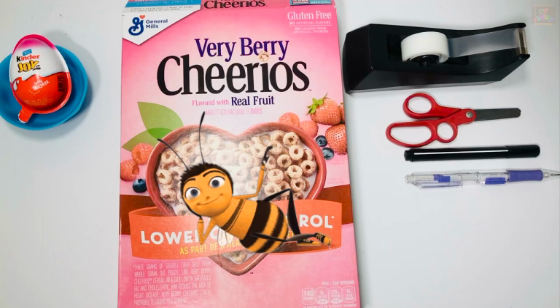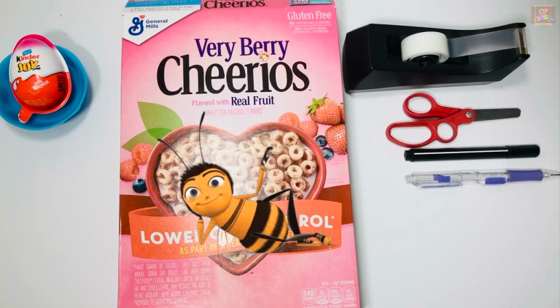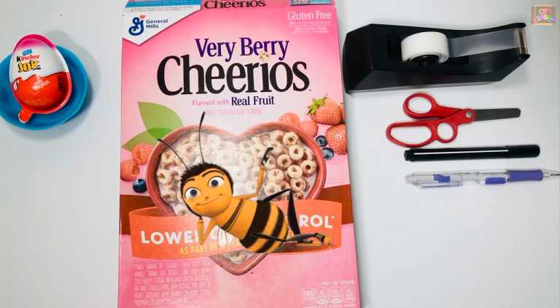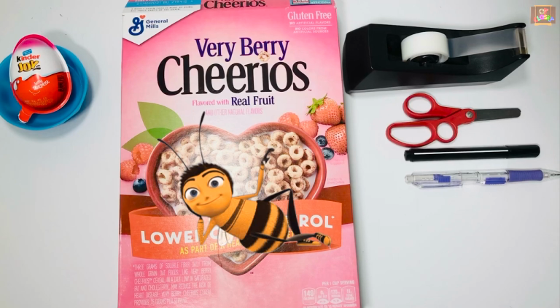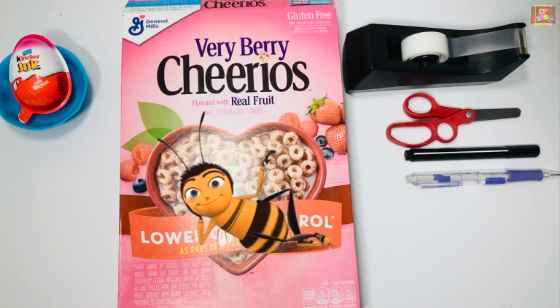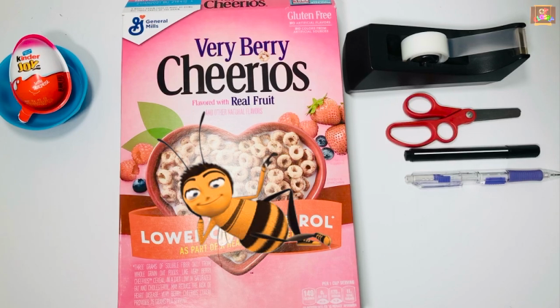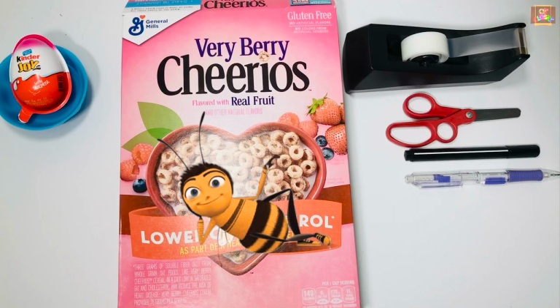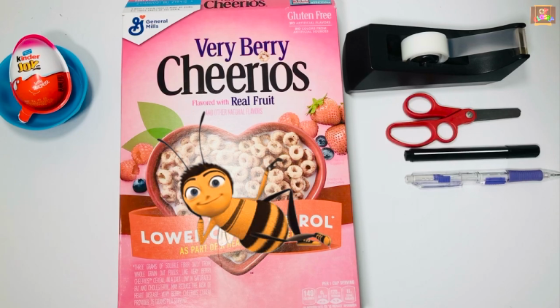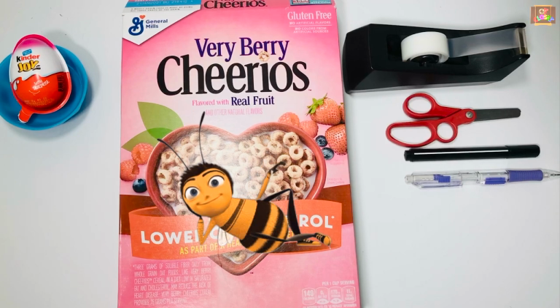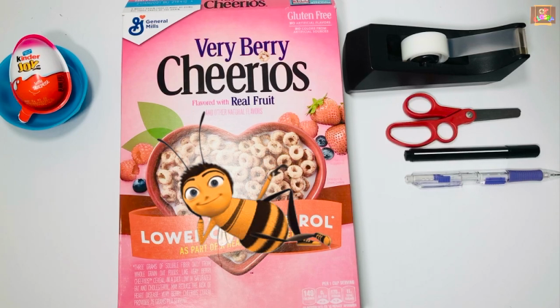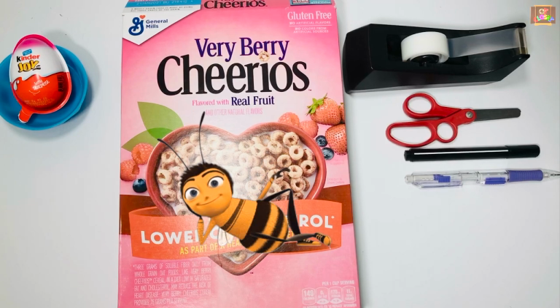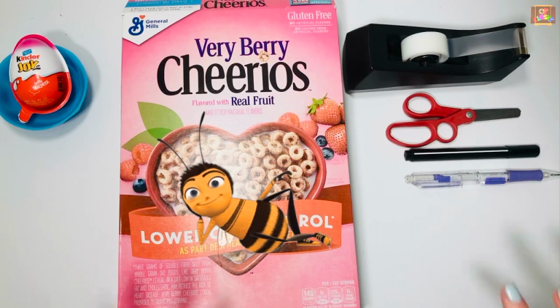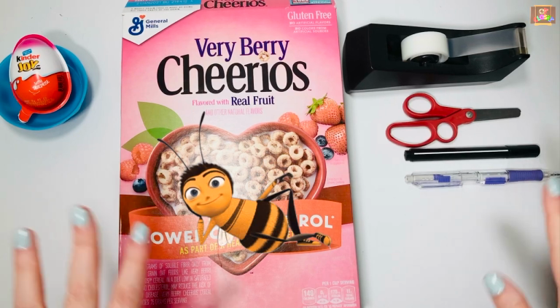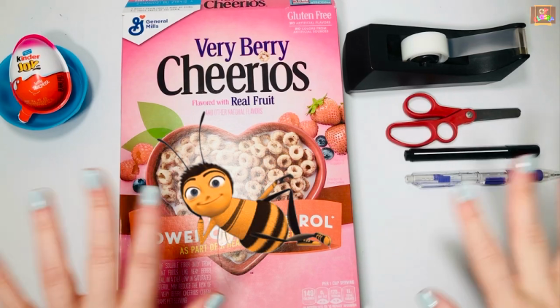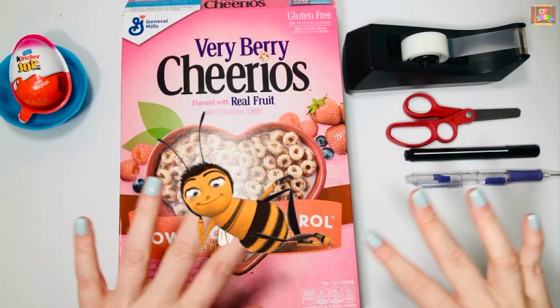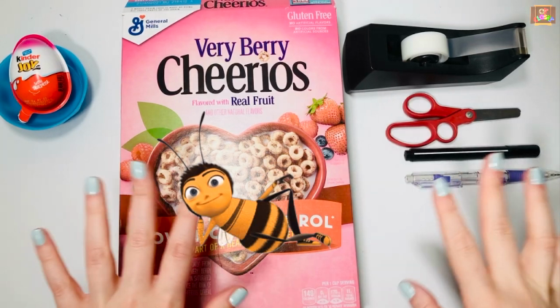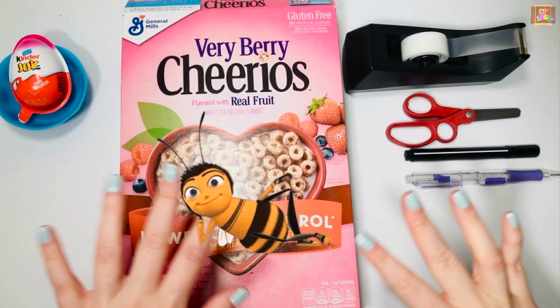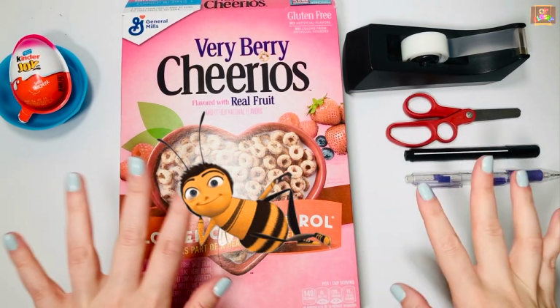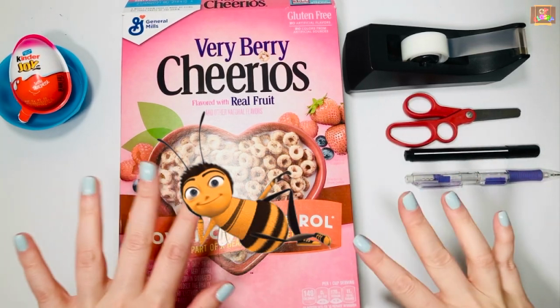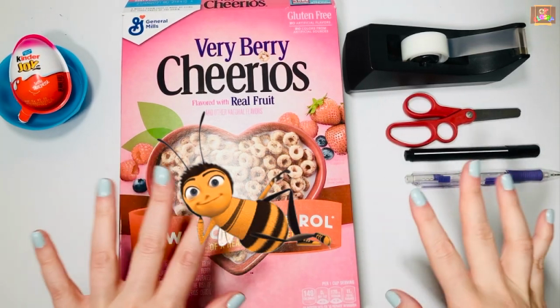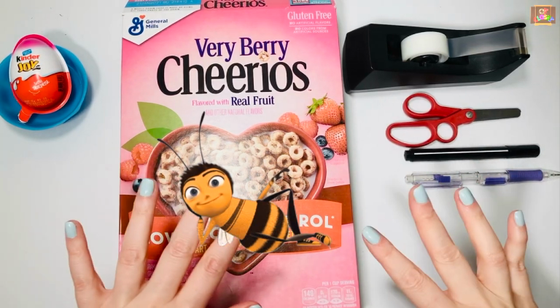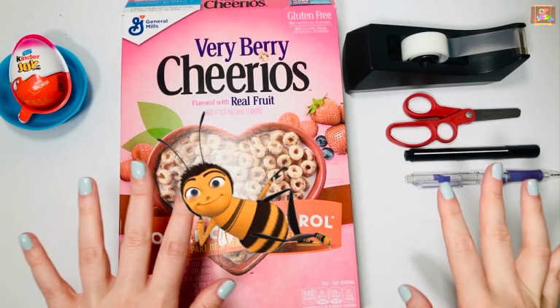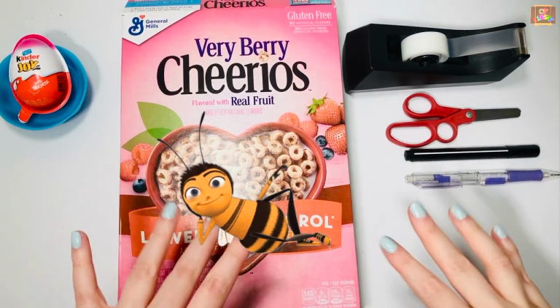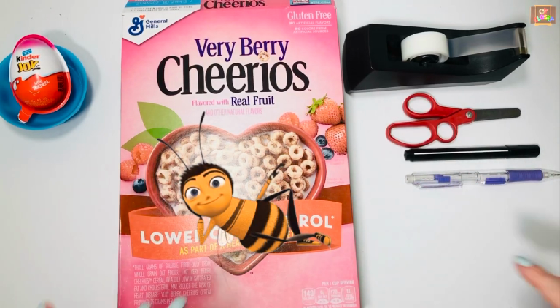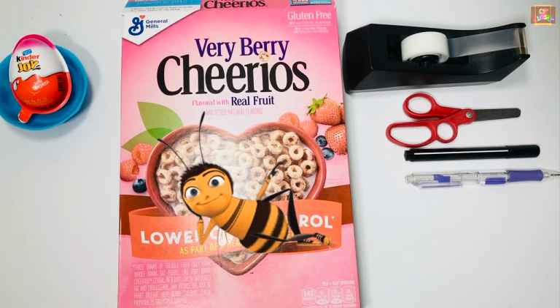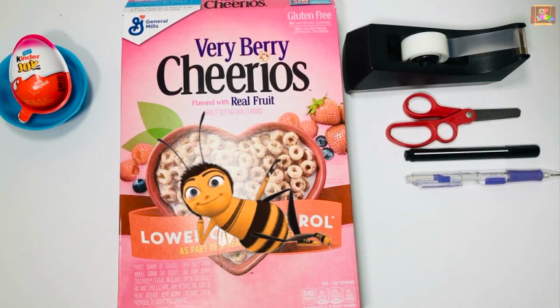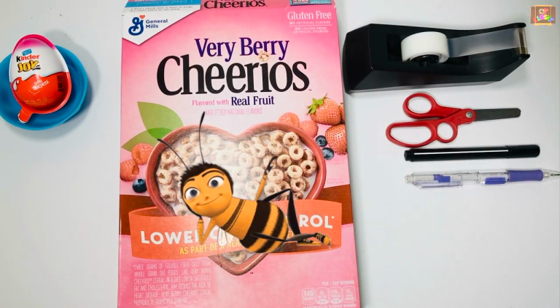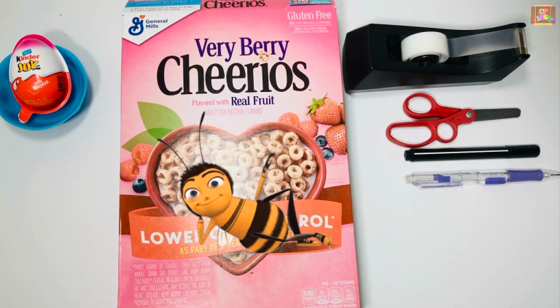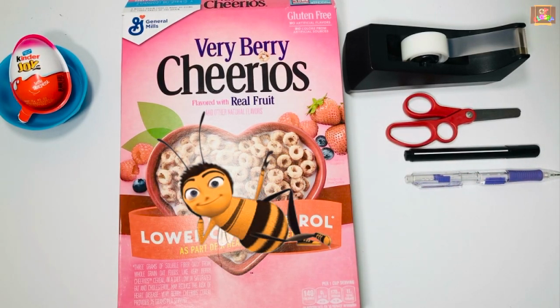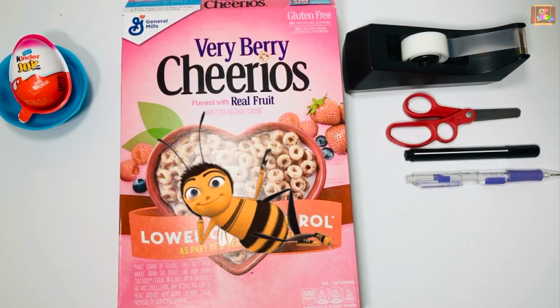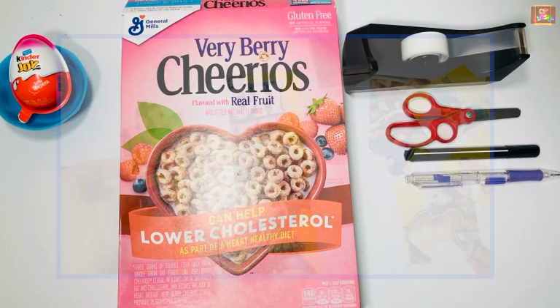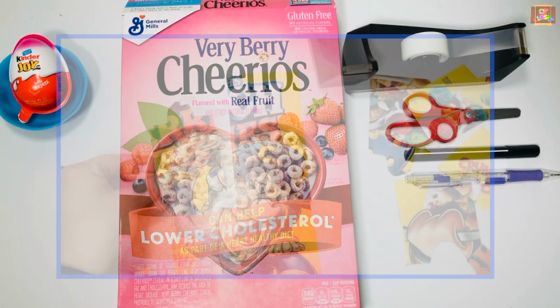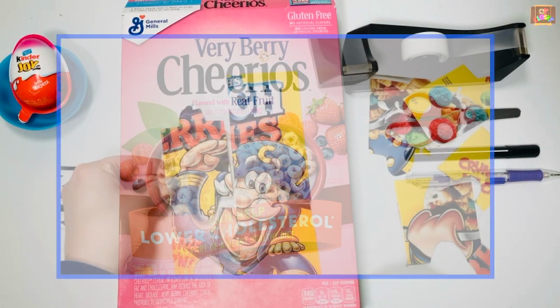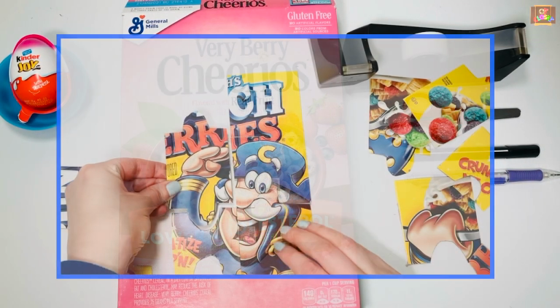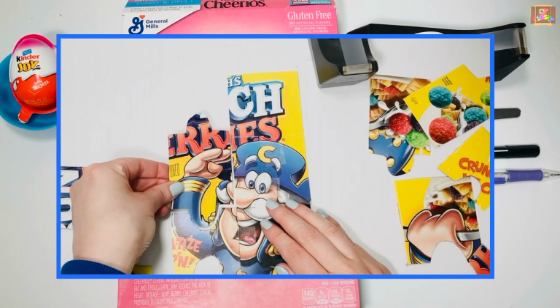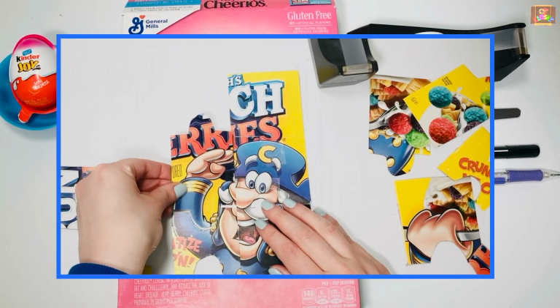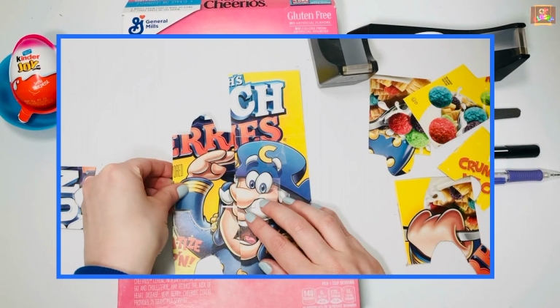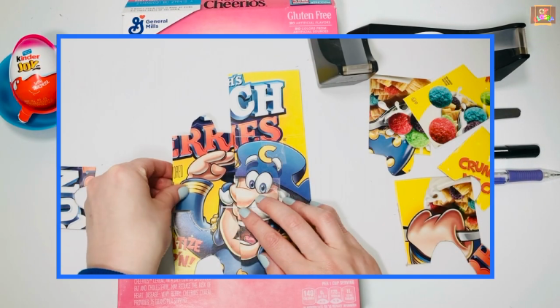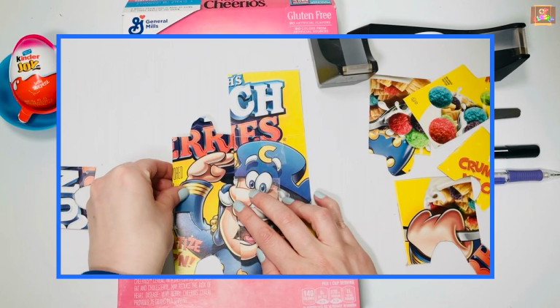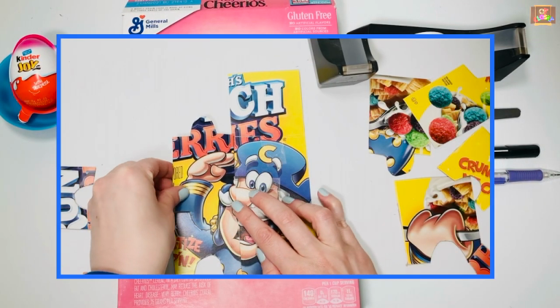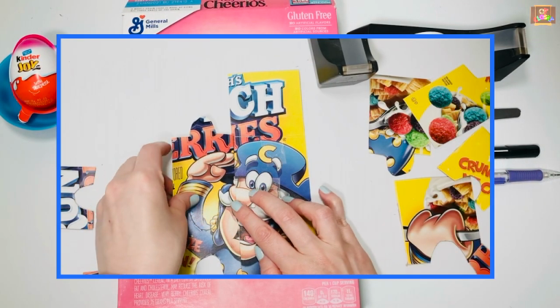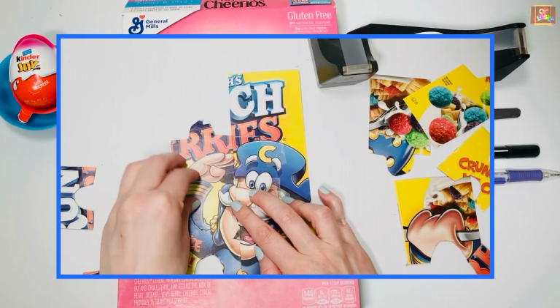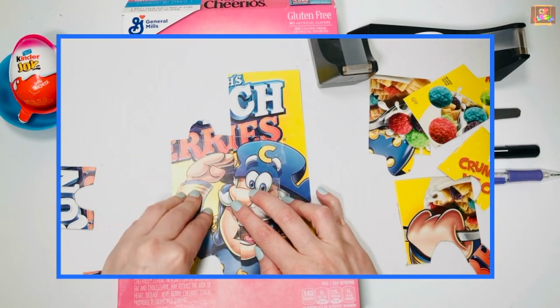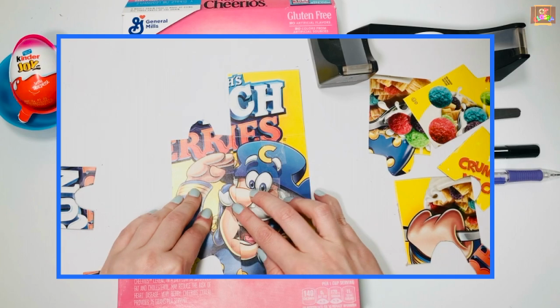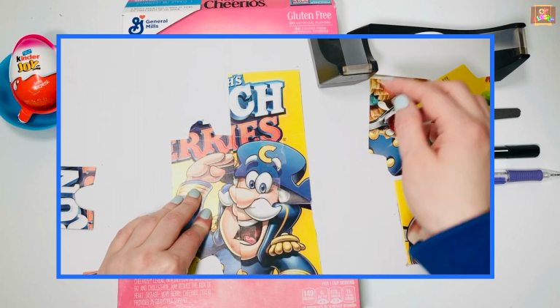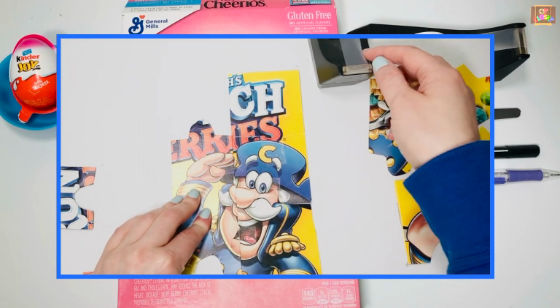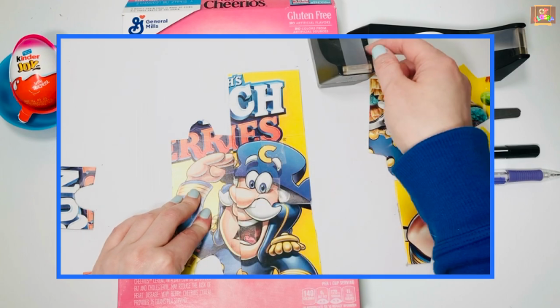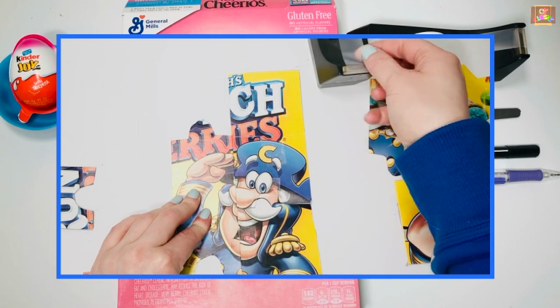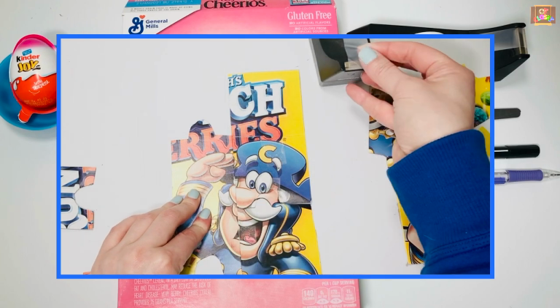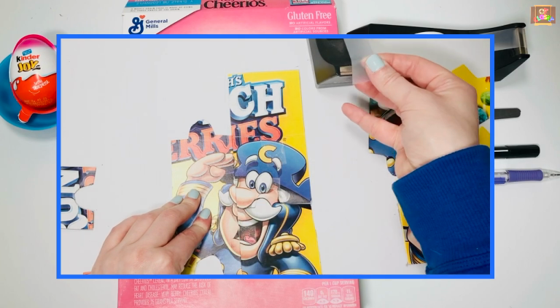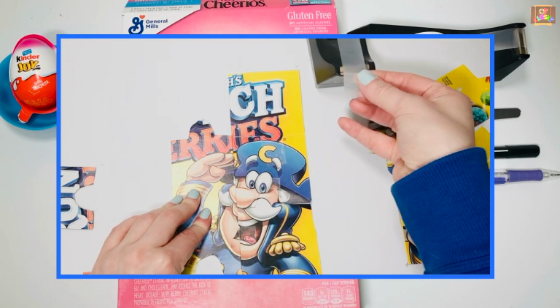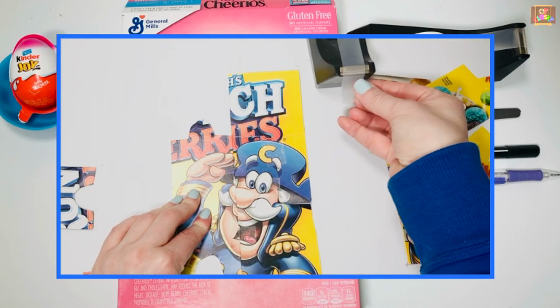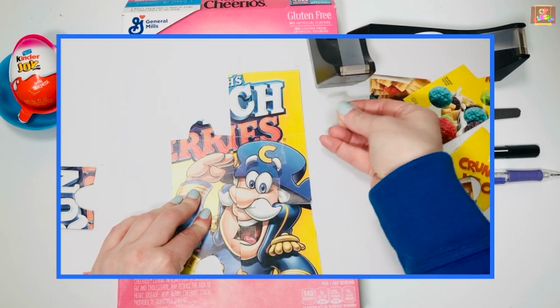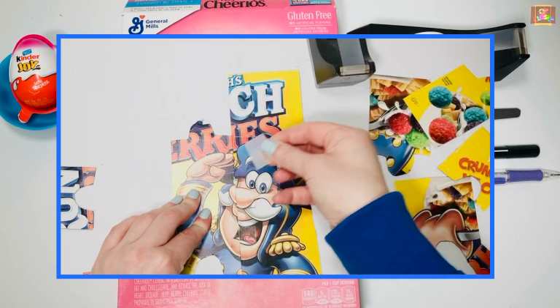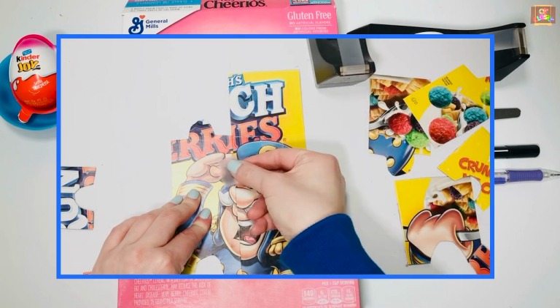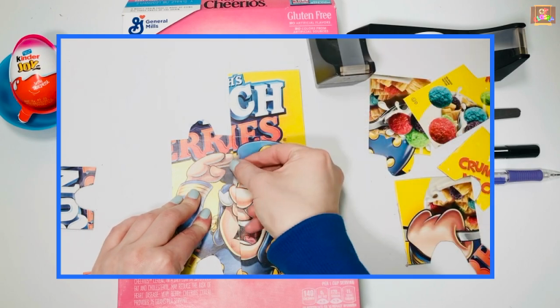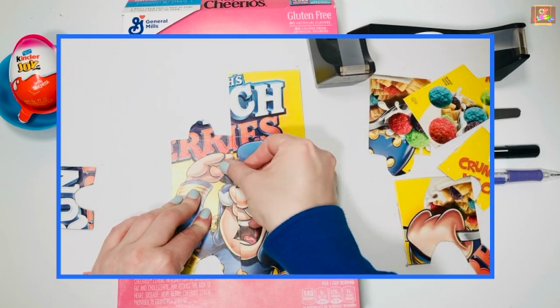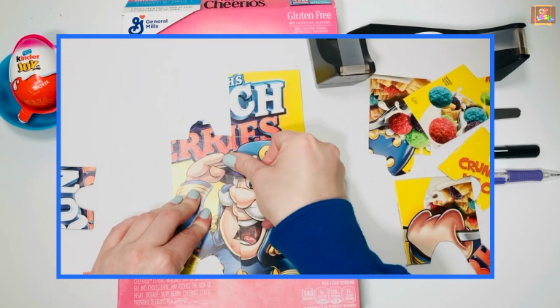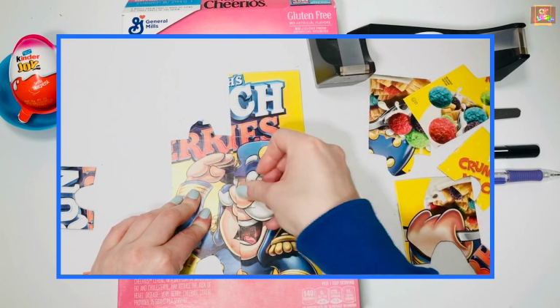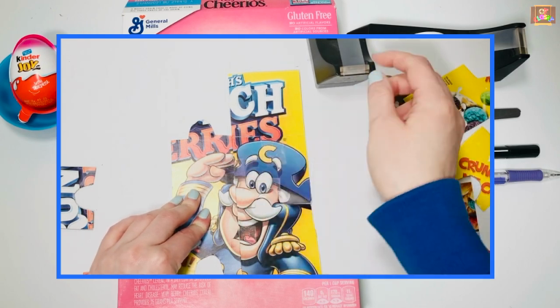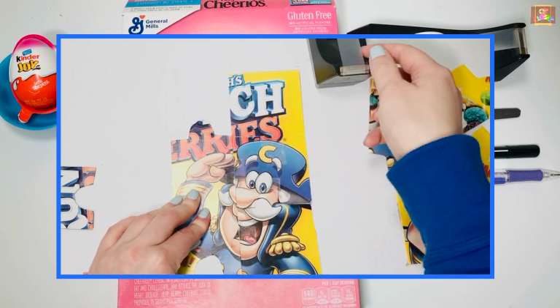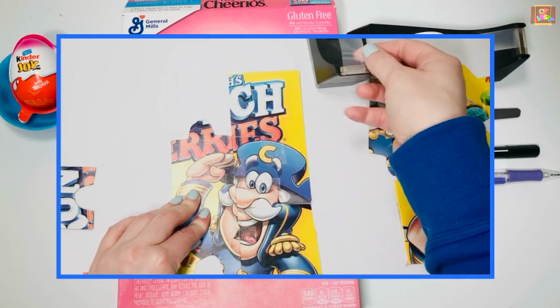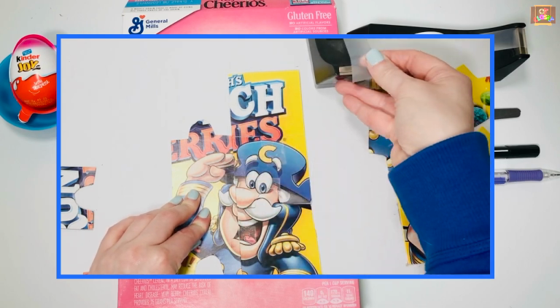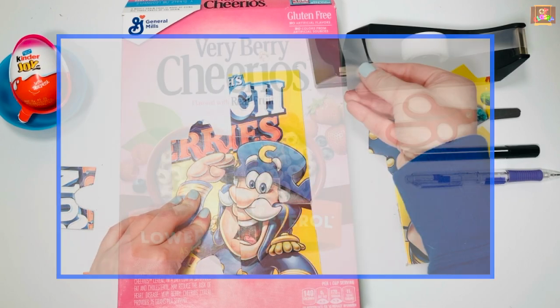Hi, busy bumblebees! This is Miss Olga, Occupational Therapist. Let's make a 12-piece puzzle out of an empty cereal box.